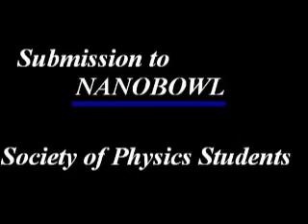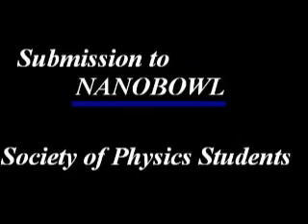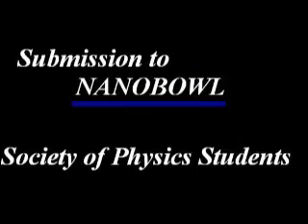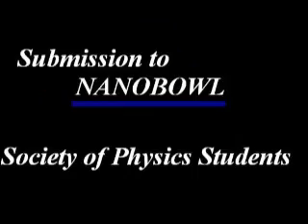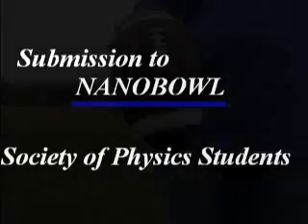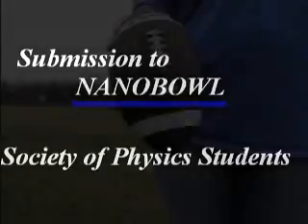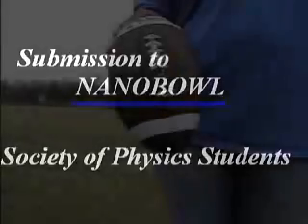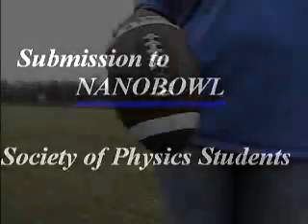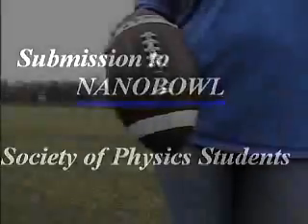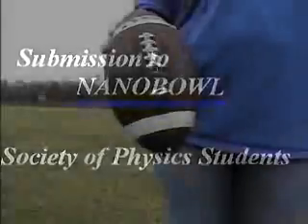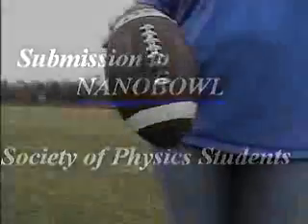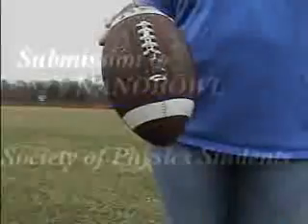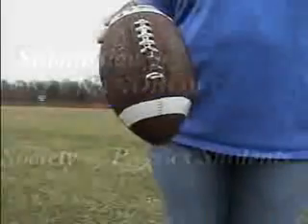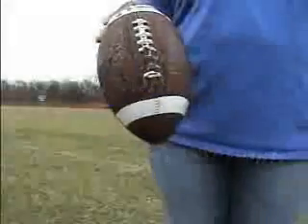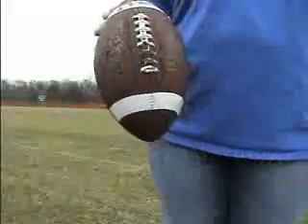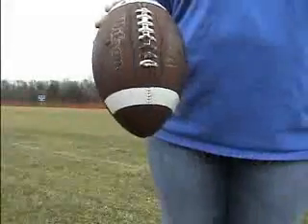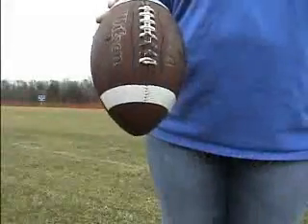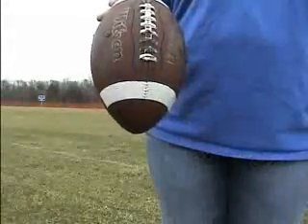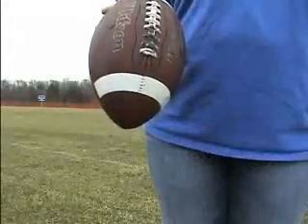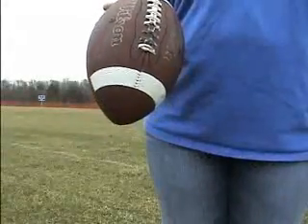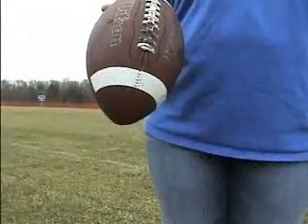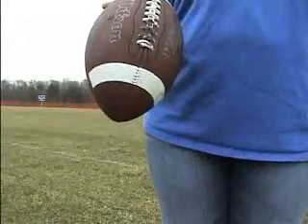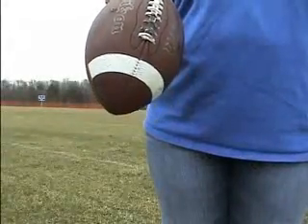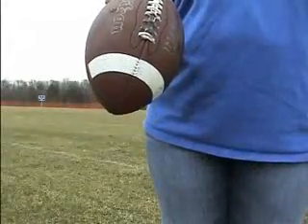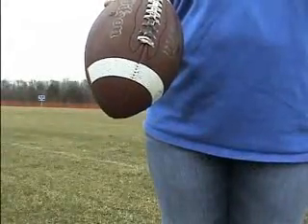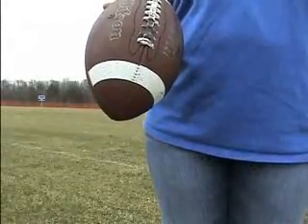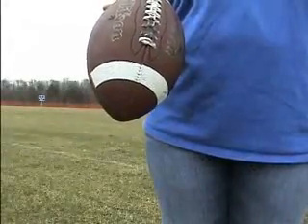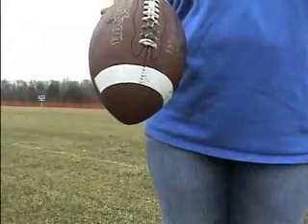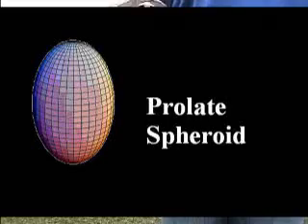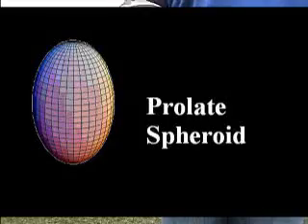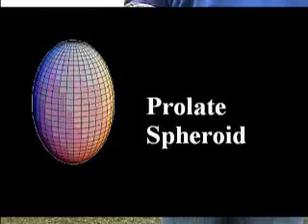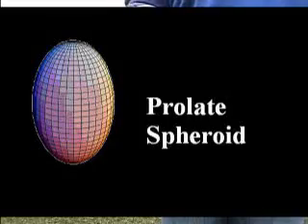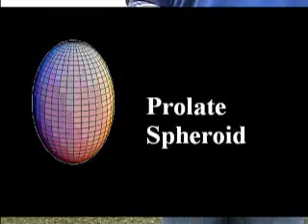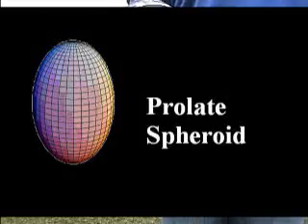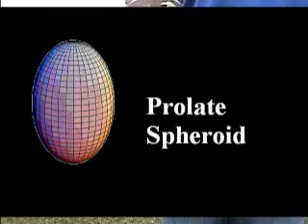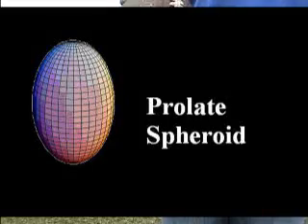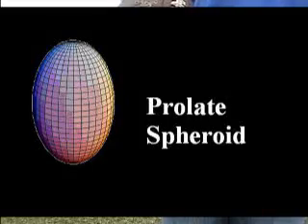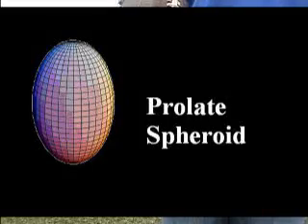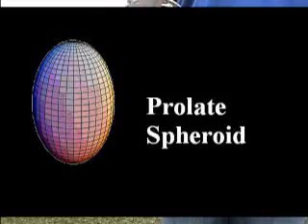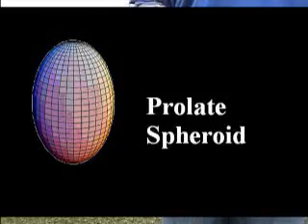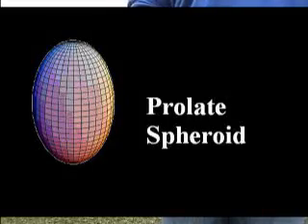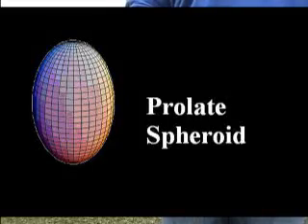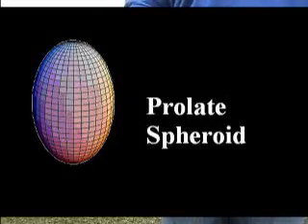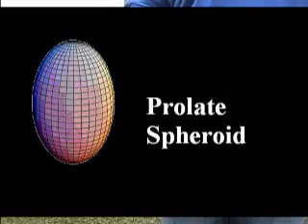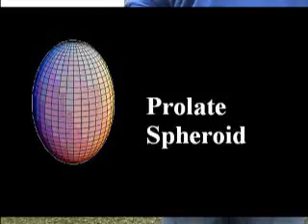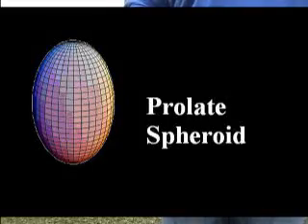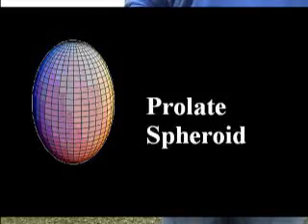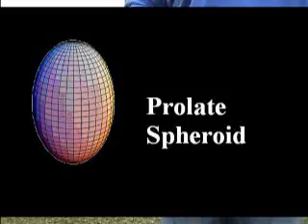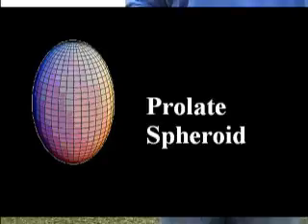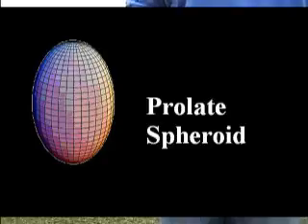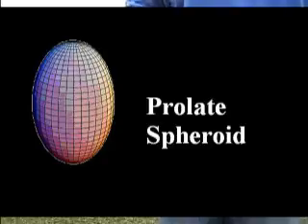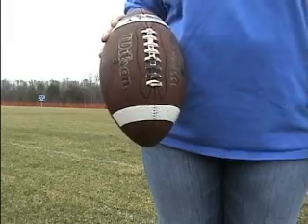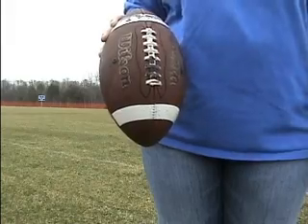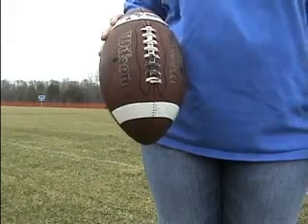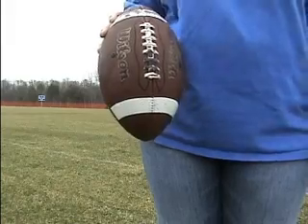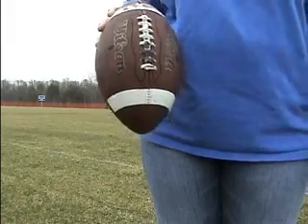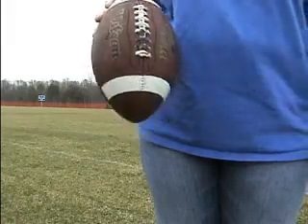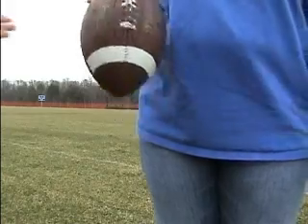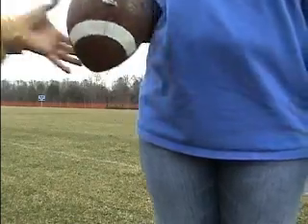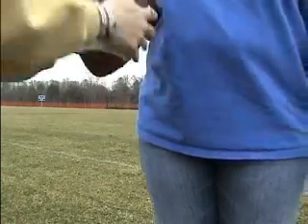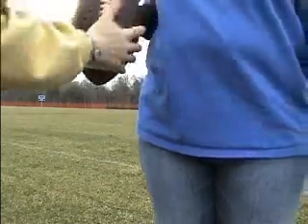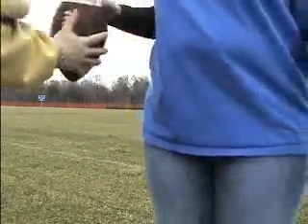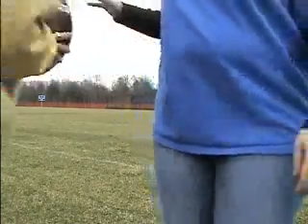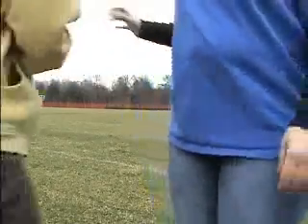Wow! A prolate spheroid! Wow! That's a football!